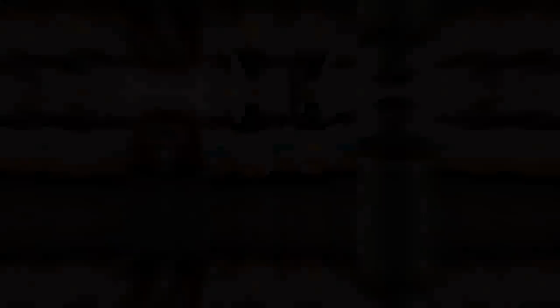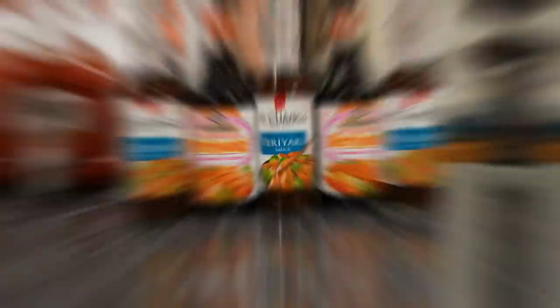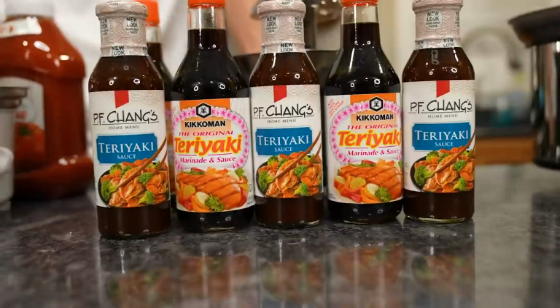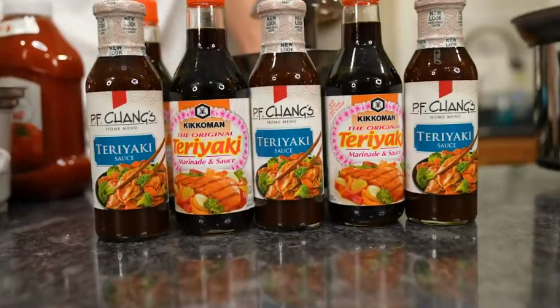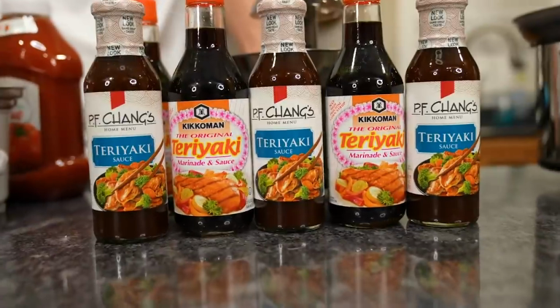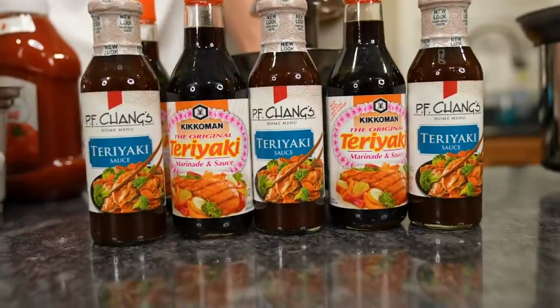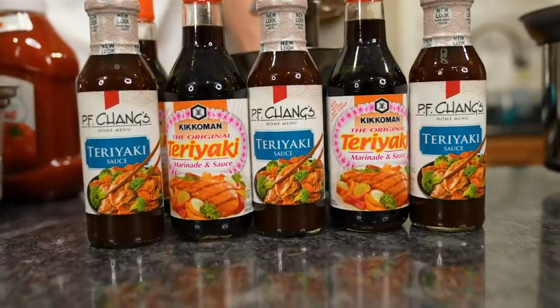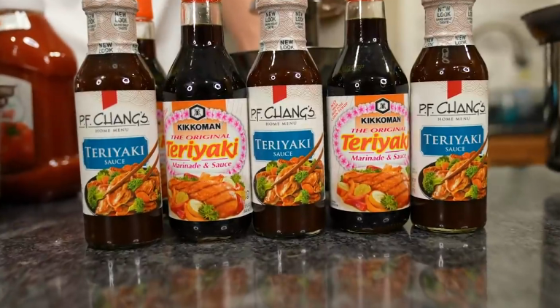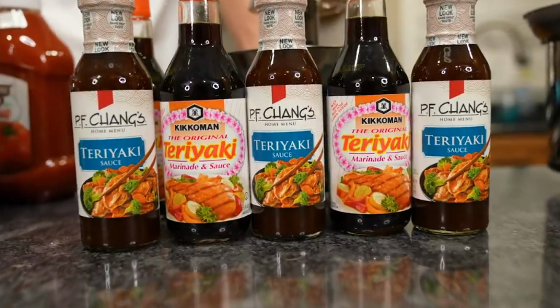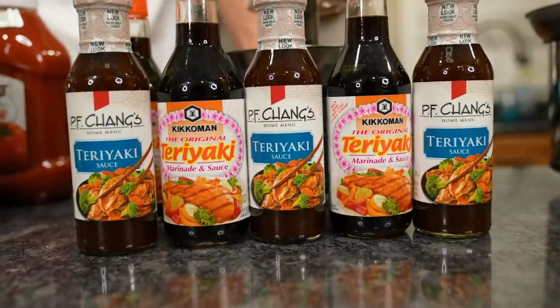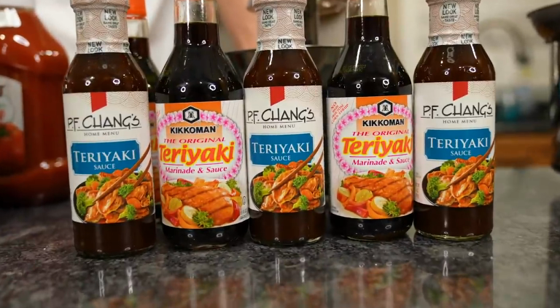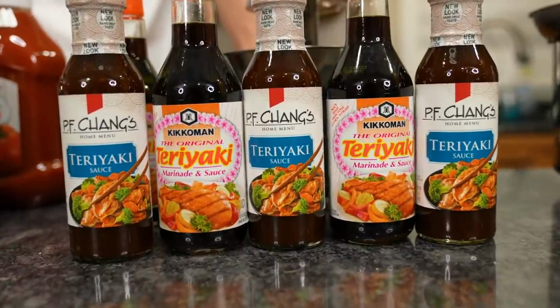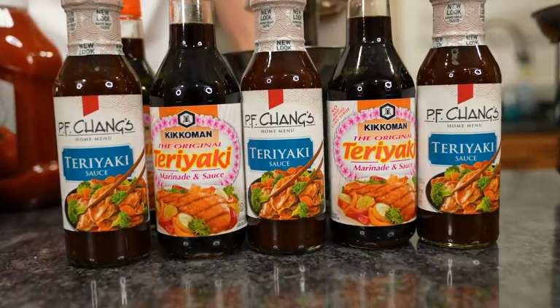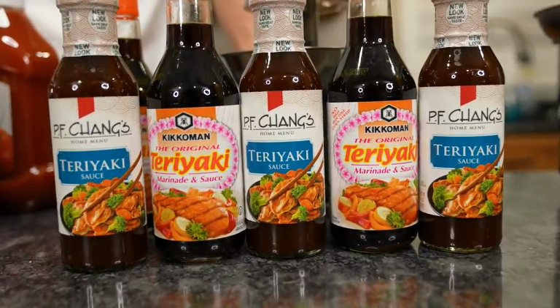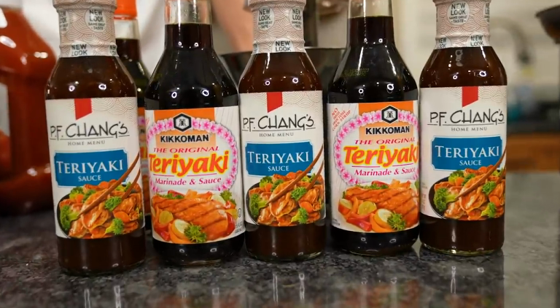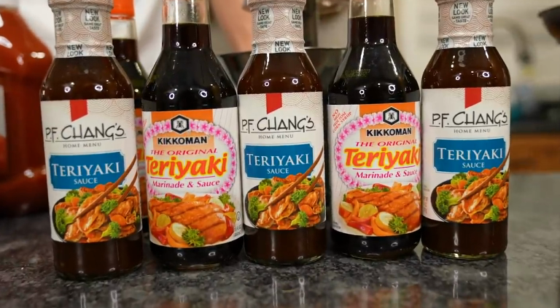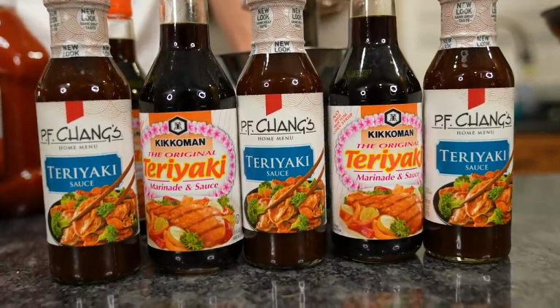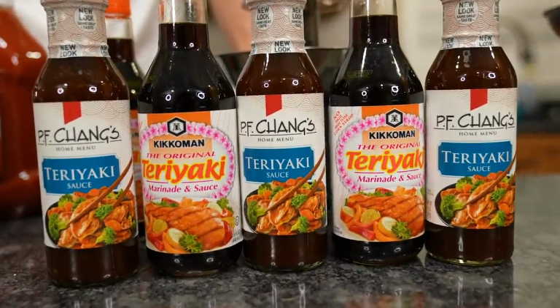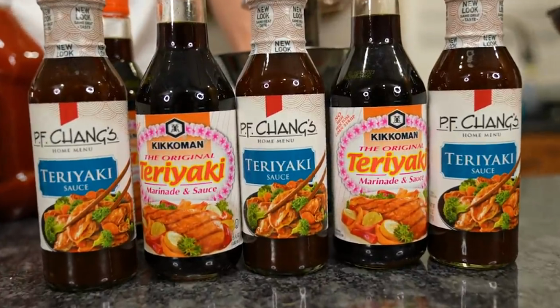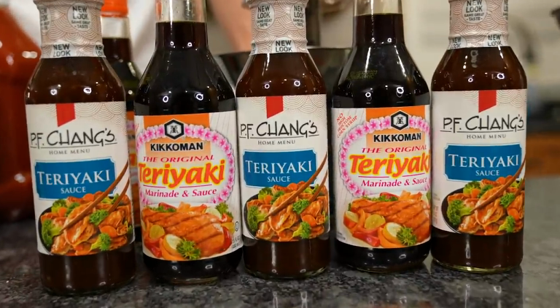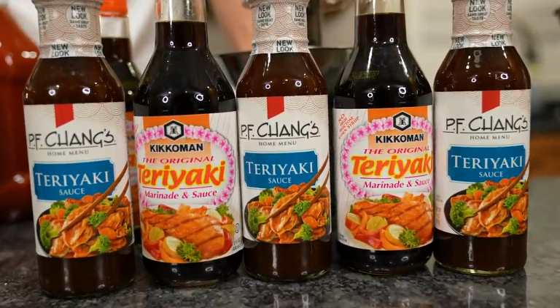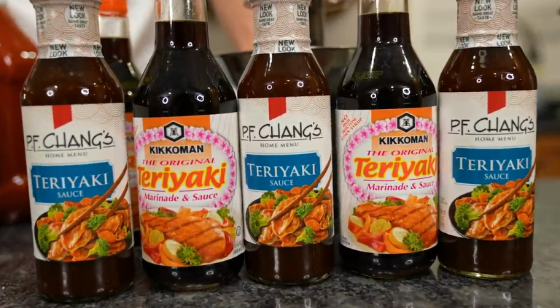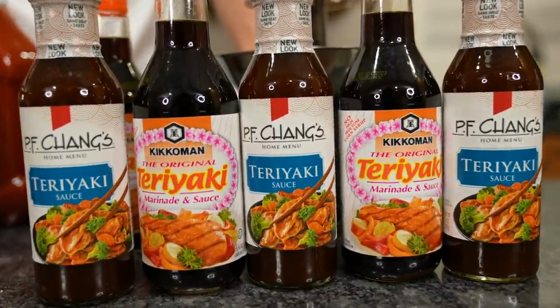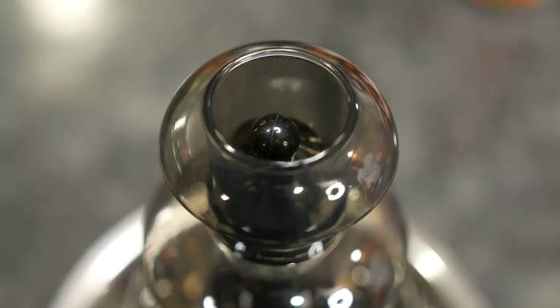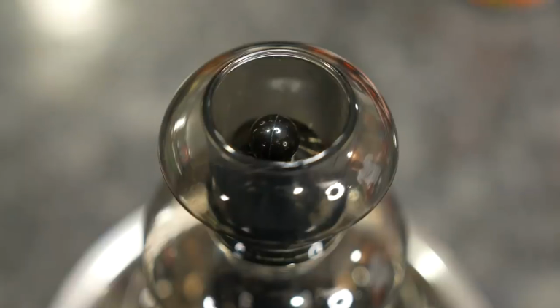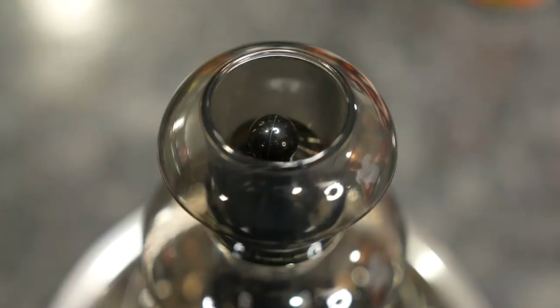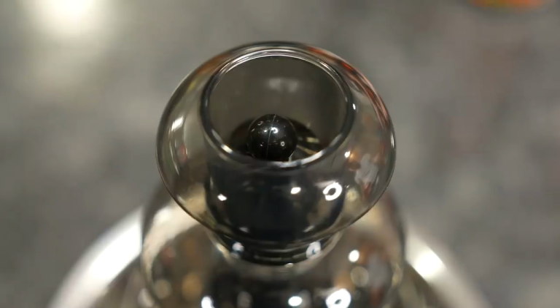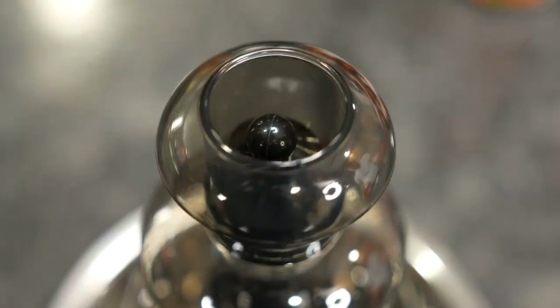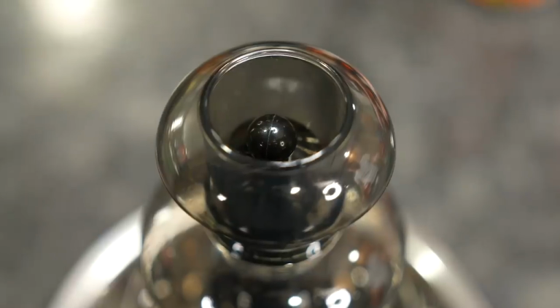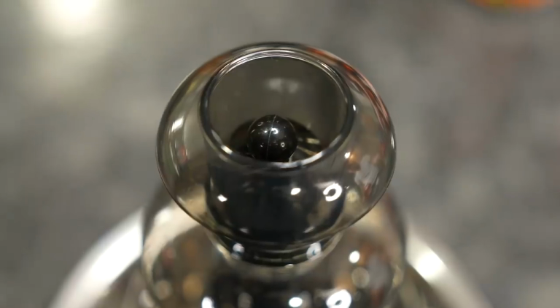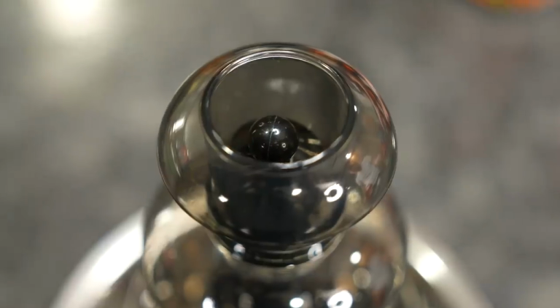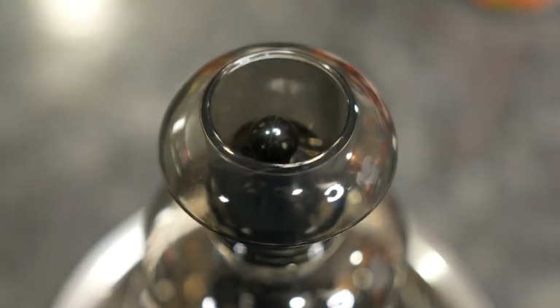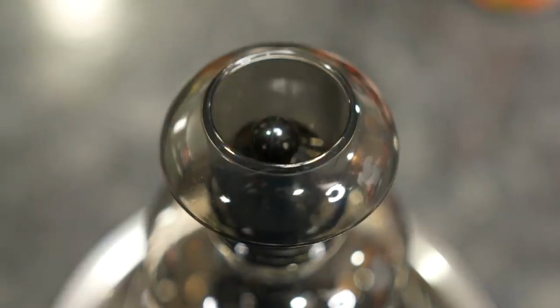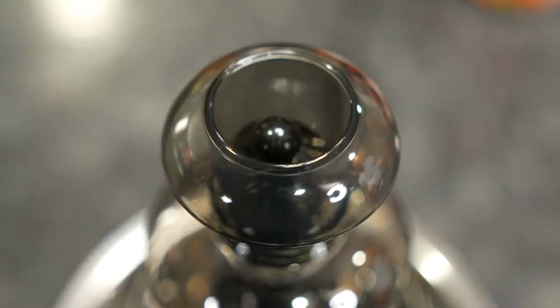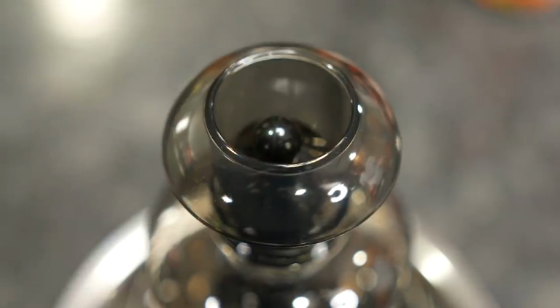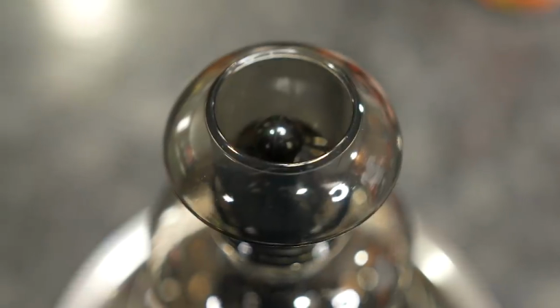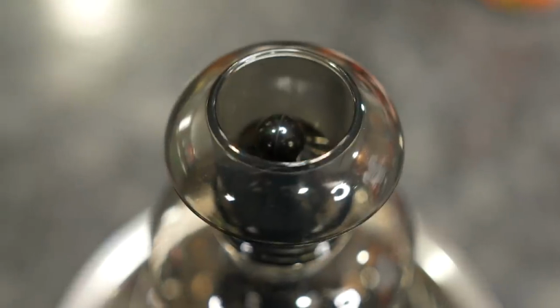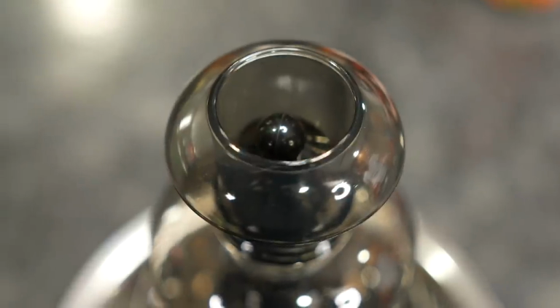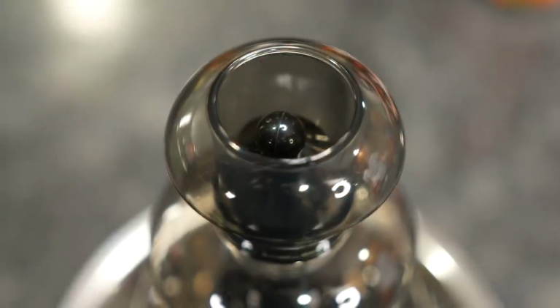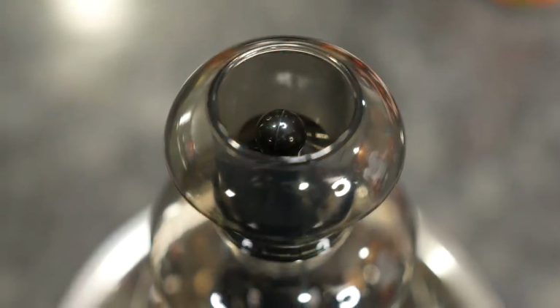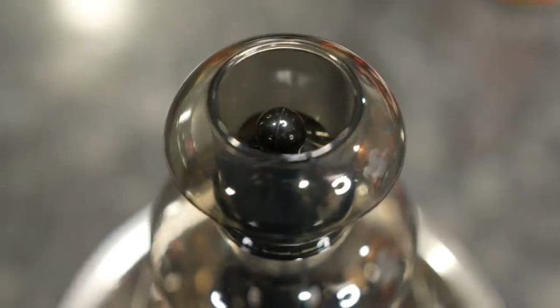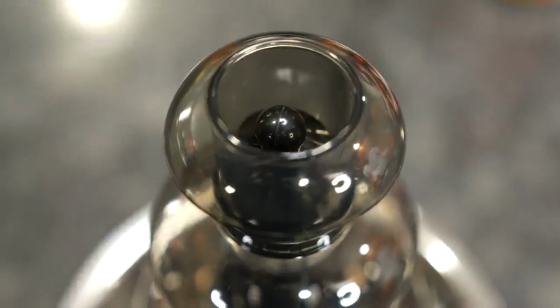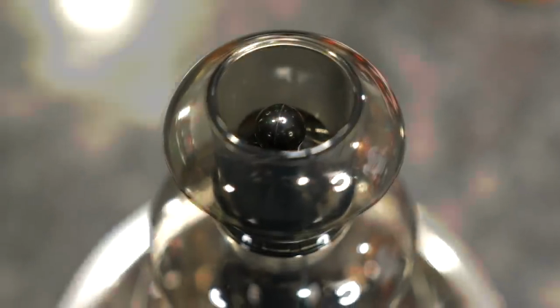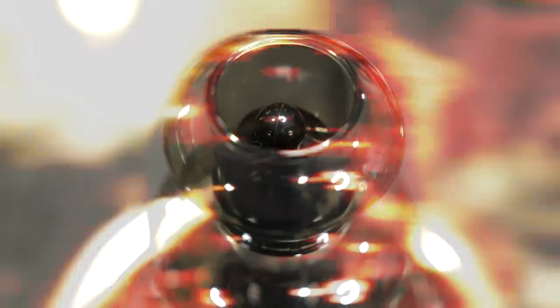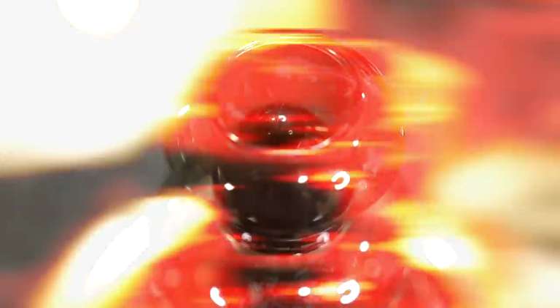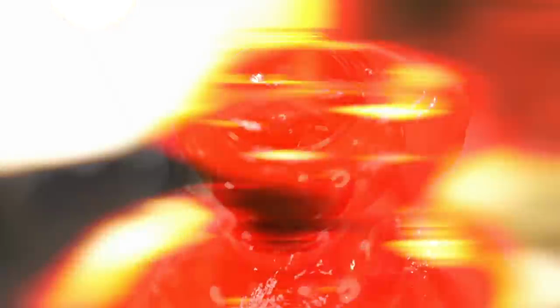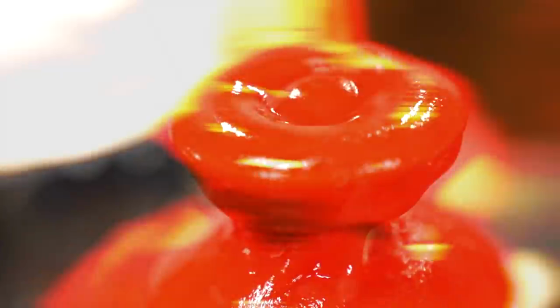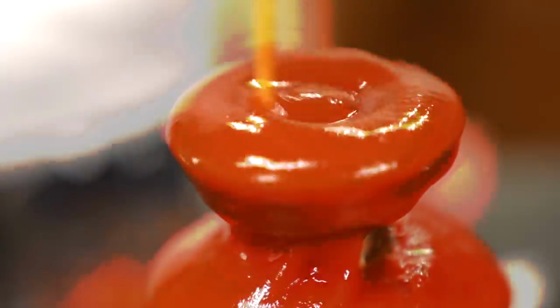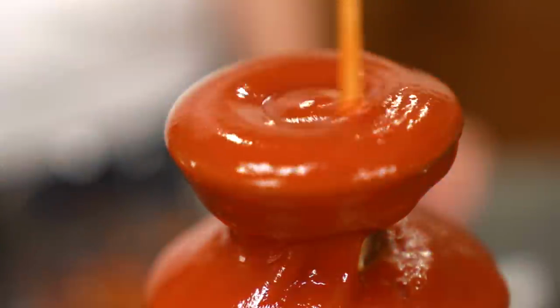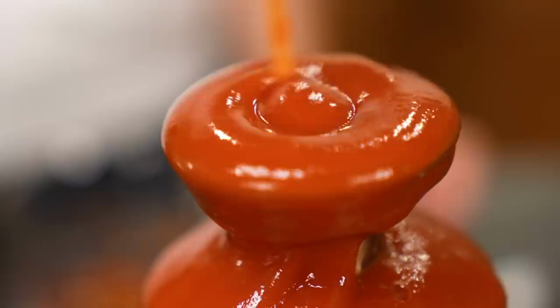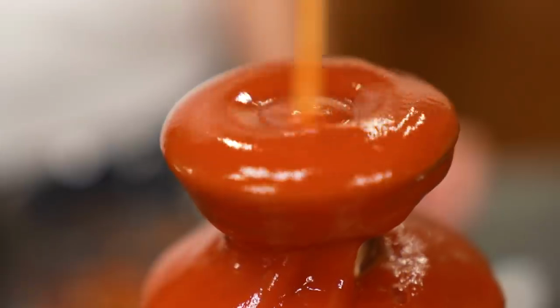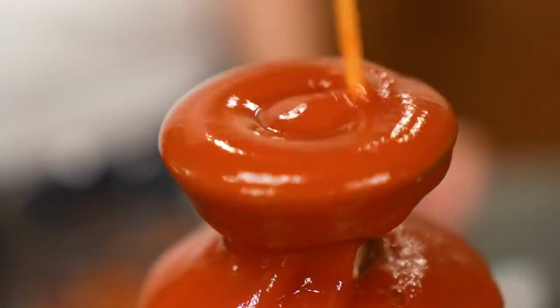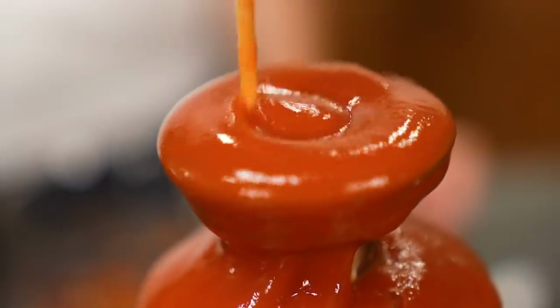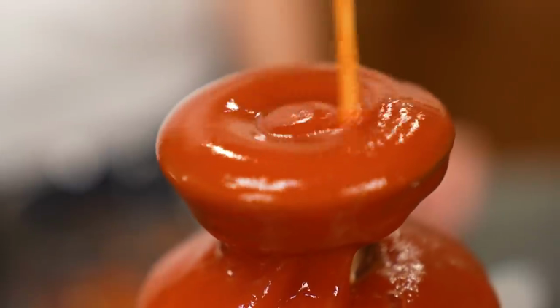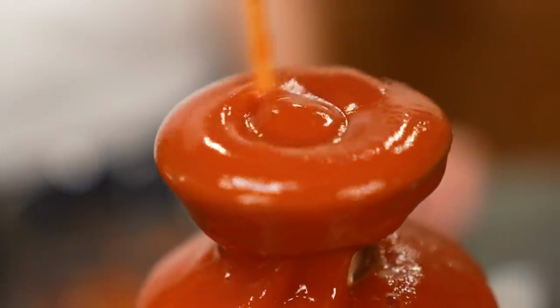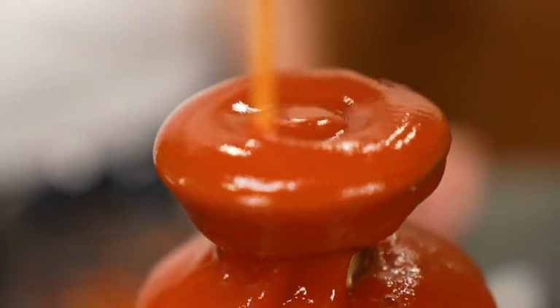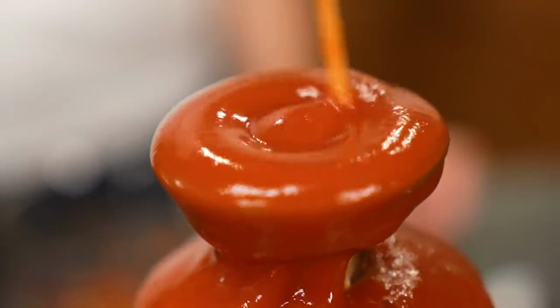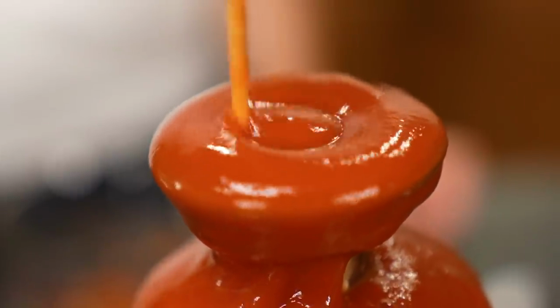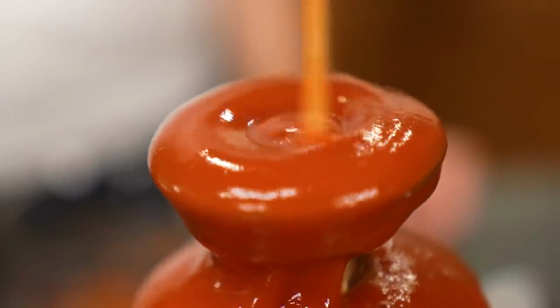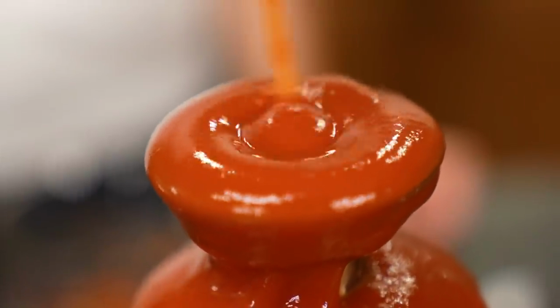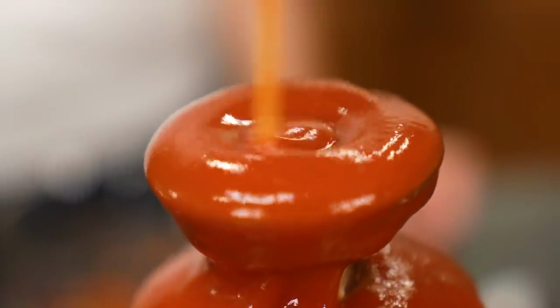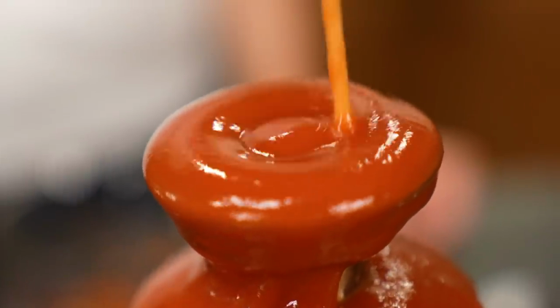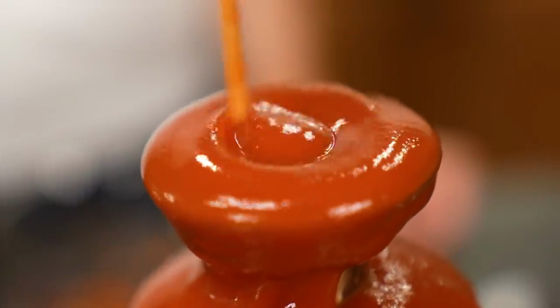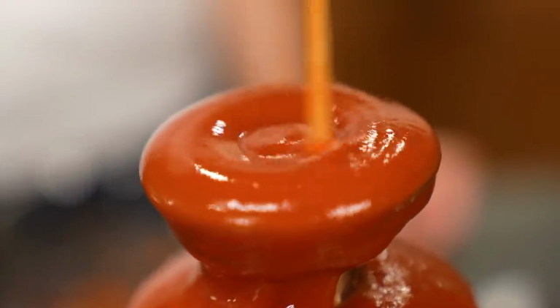In today's video, we're testing things that aren't chocolate in a chocolate fountain. We want to try ketchup, teriyaki sauce, and fire.